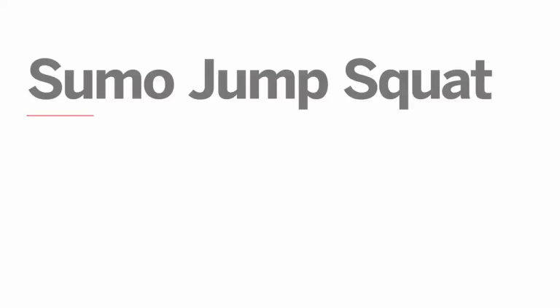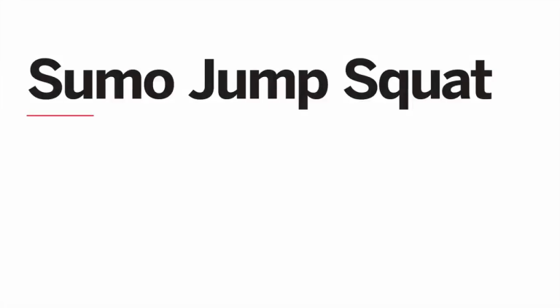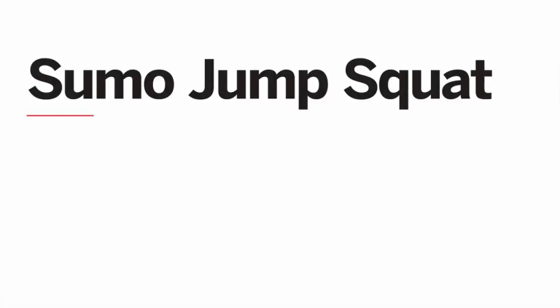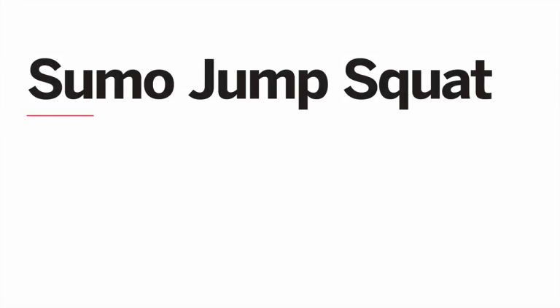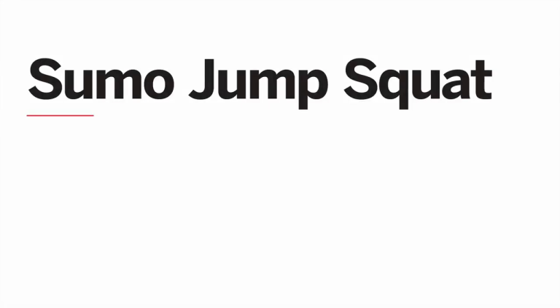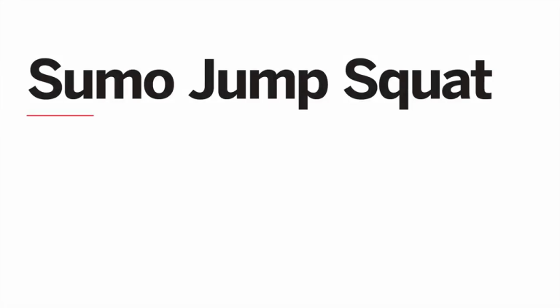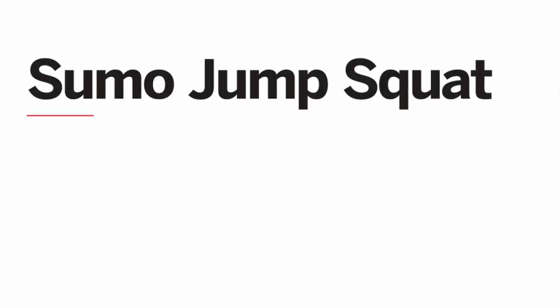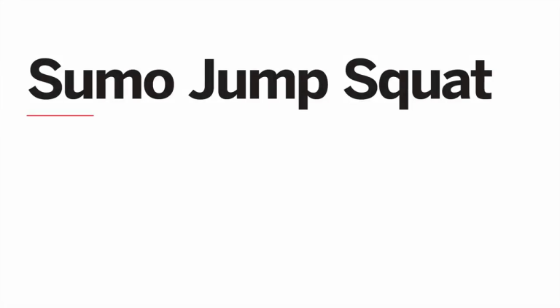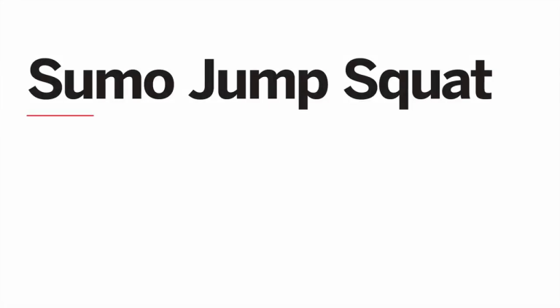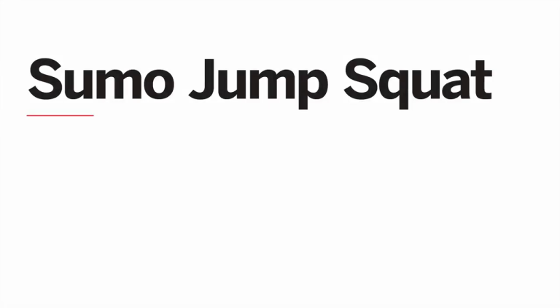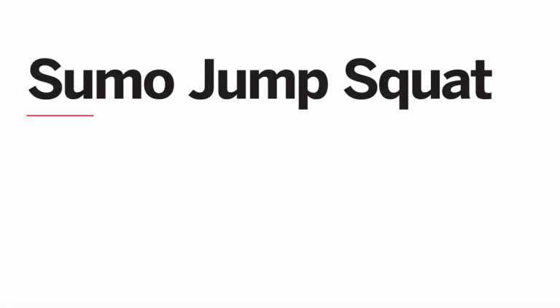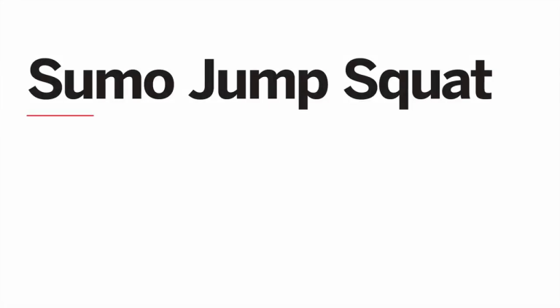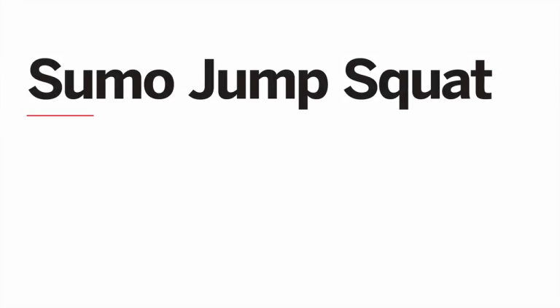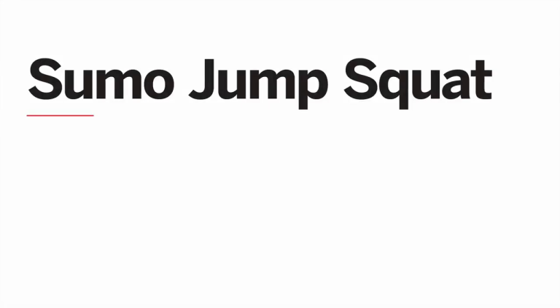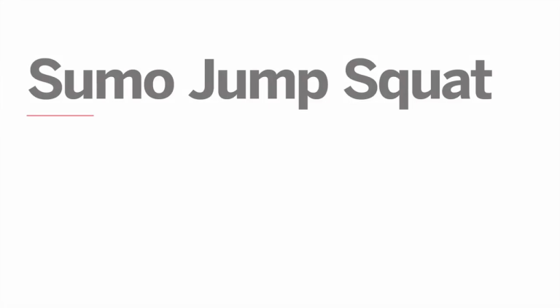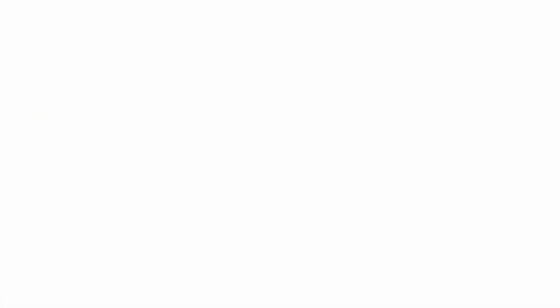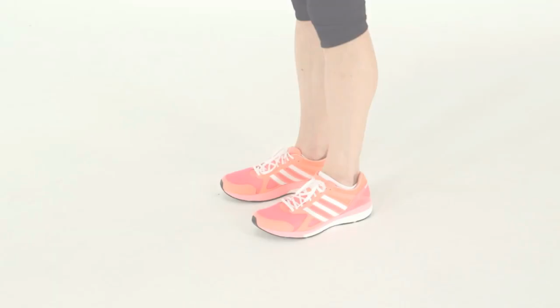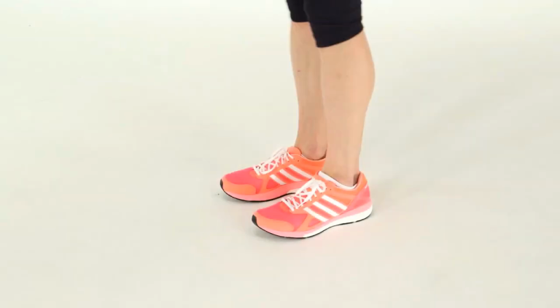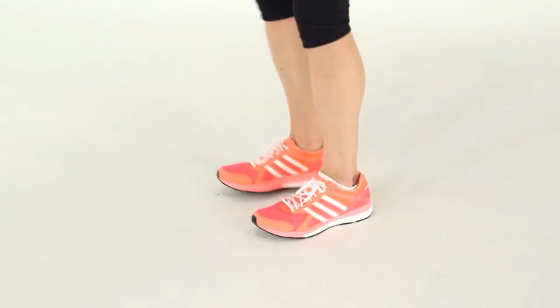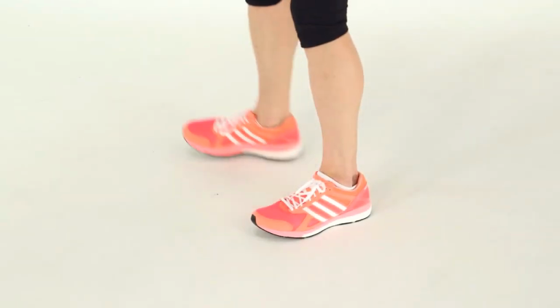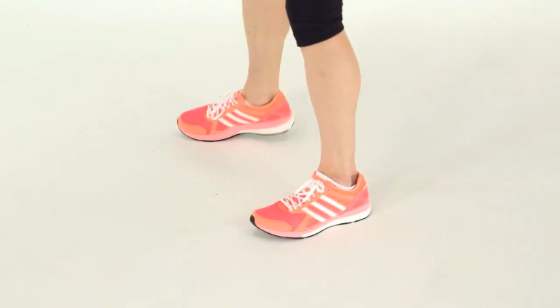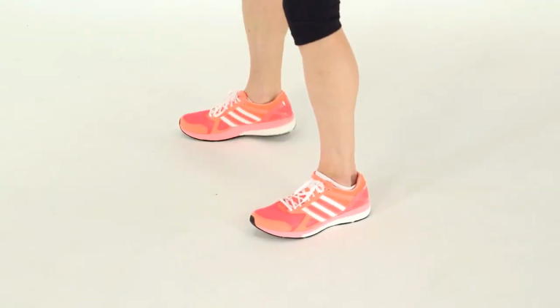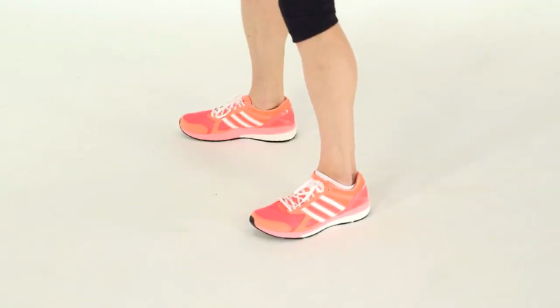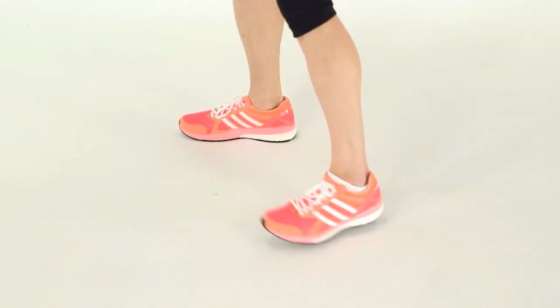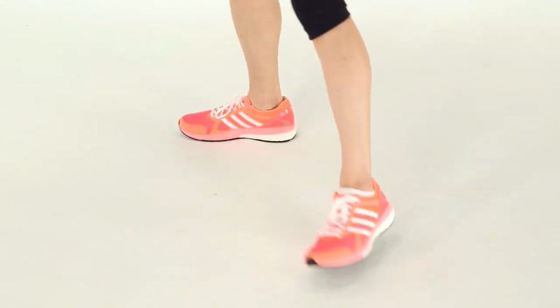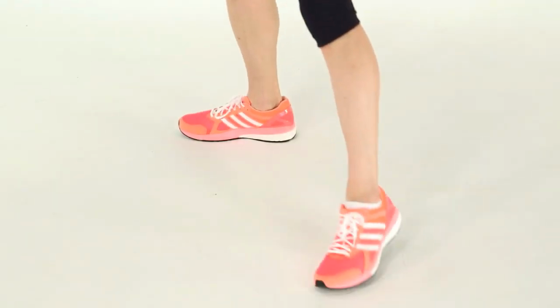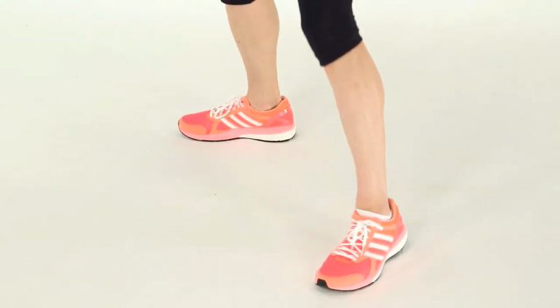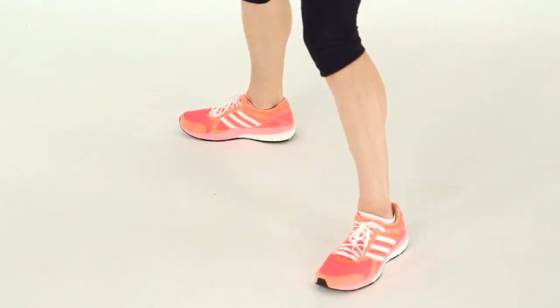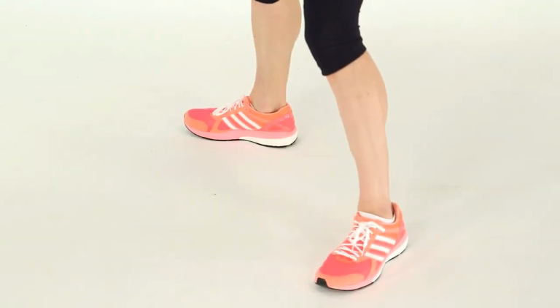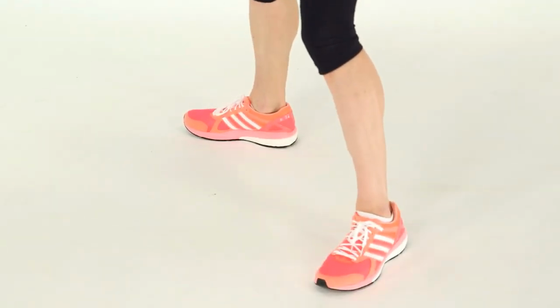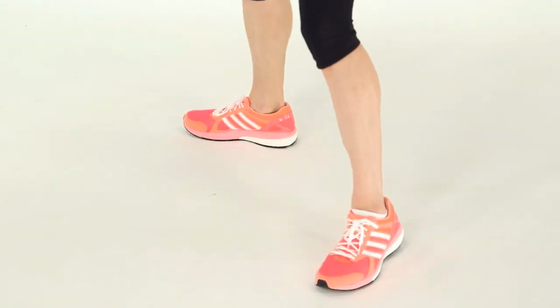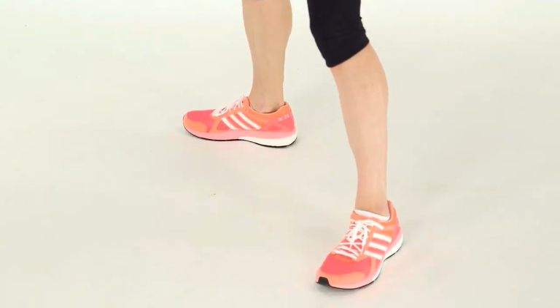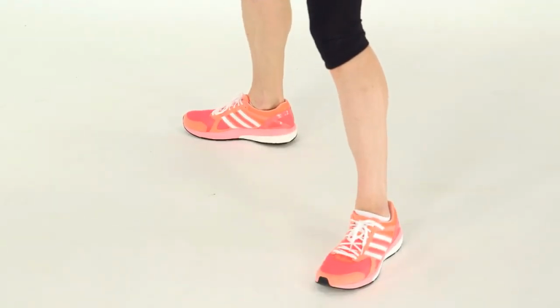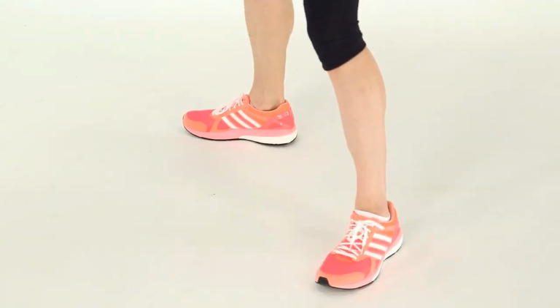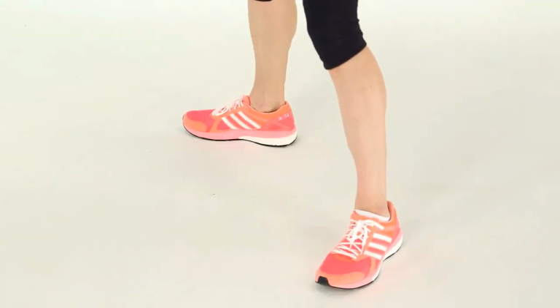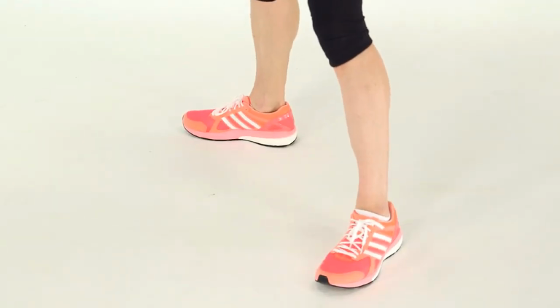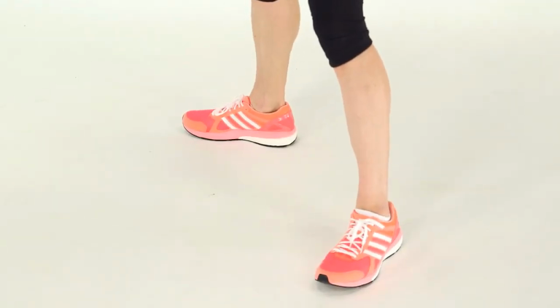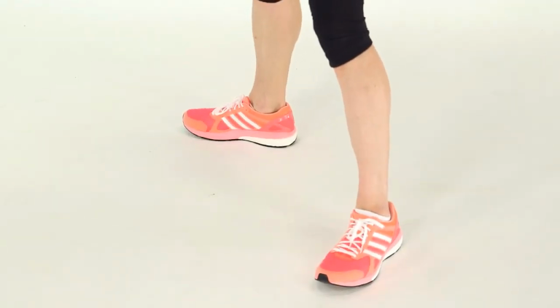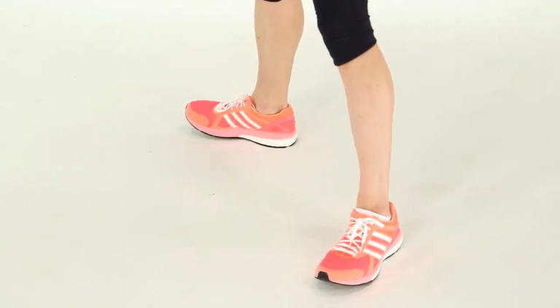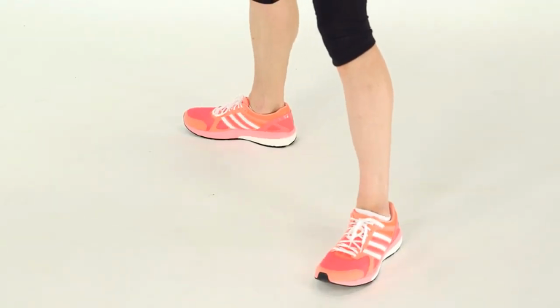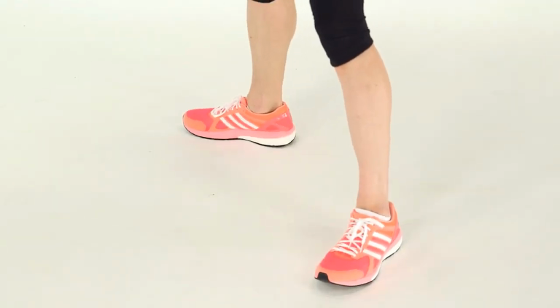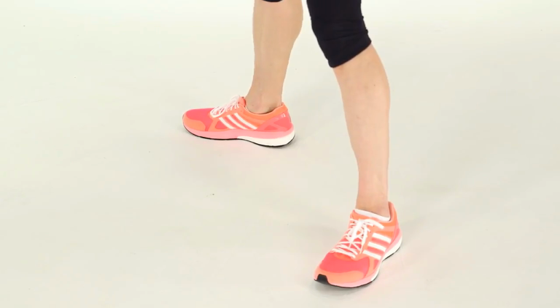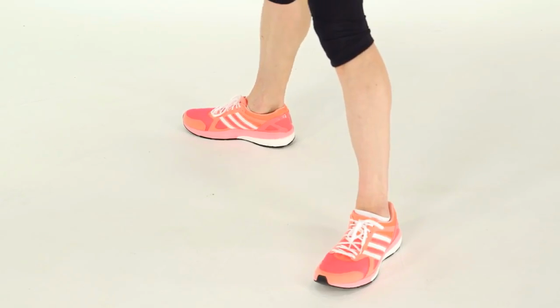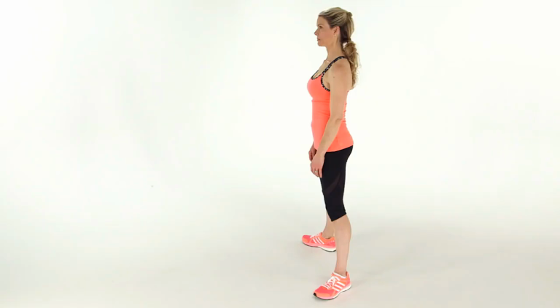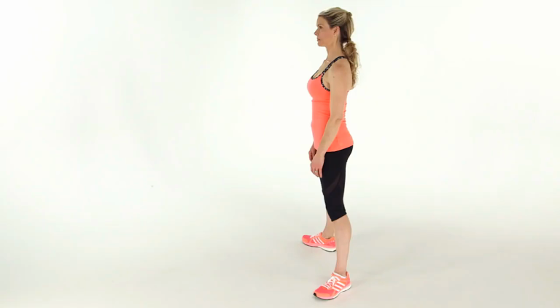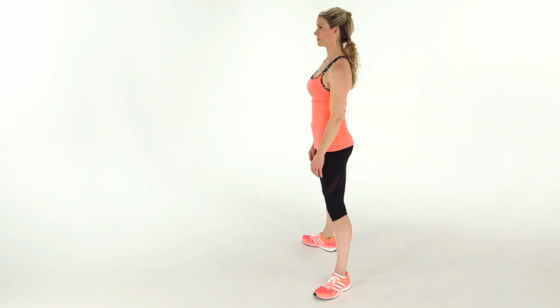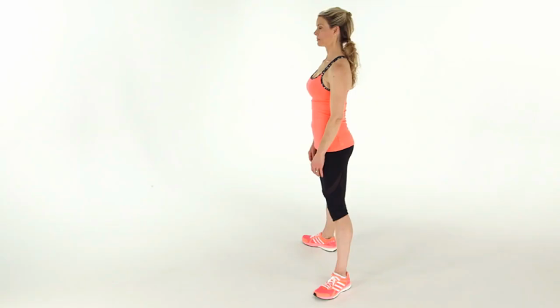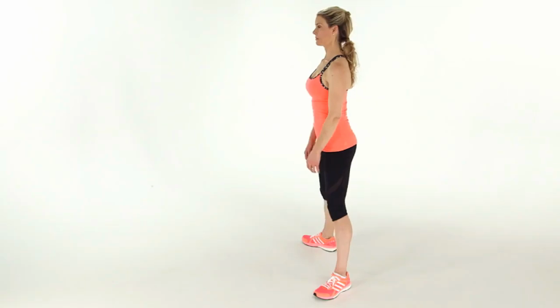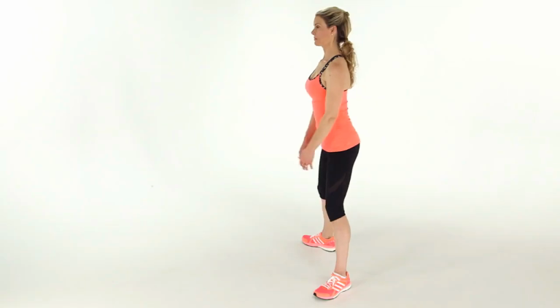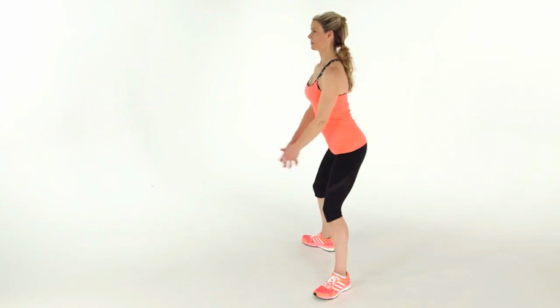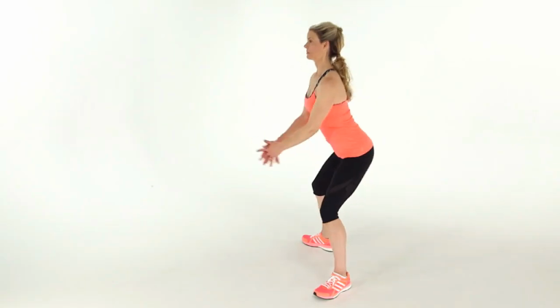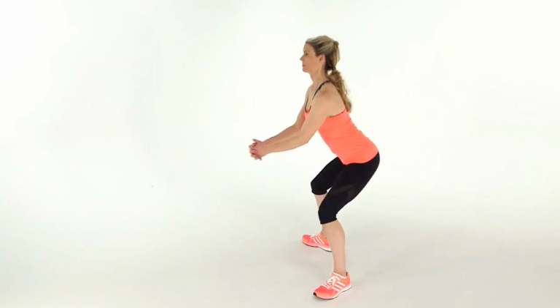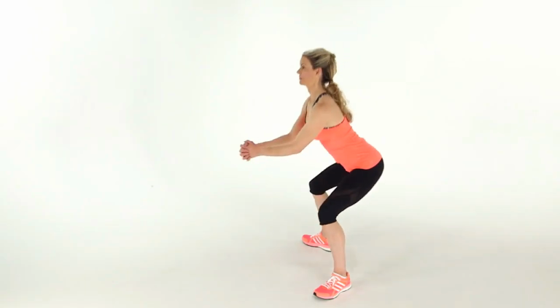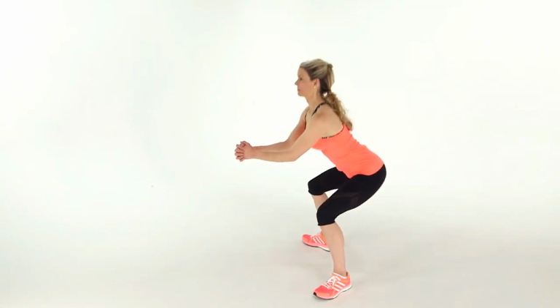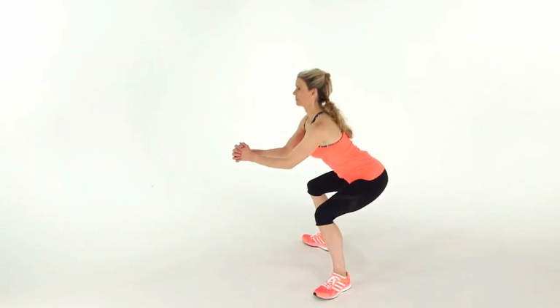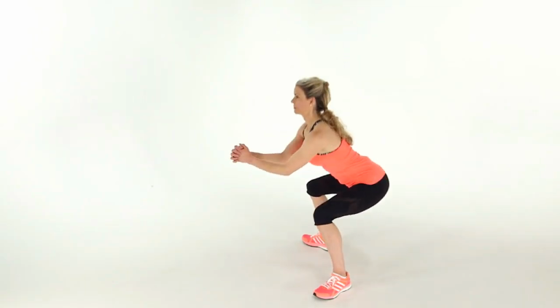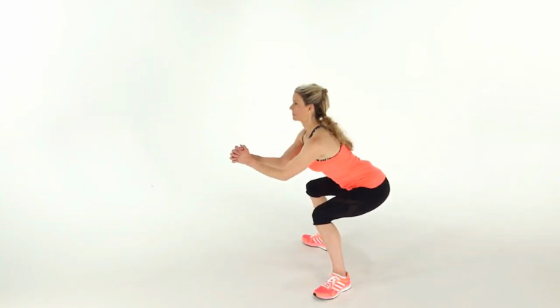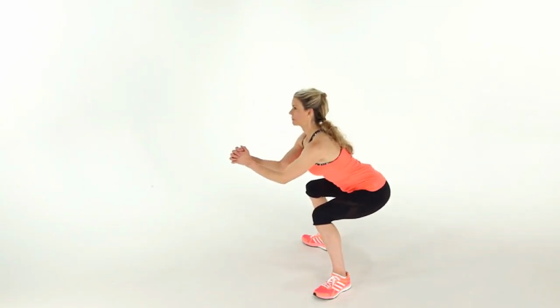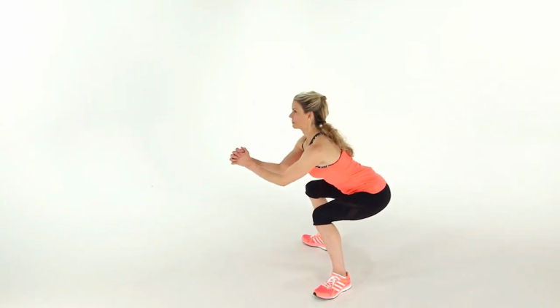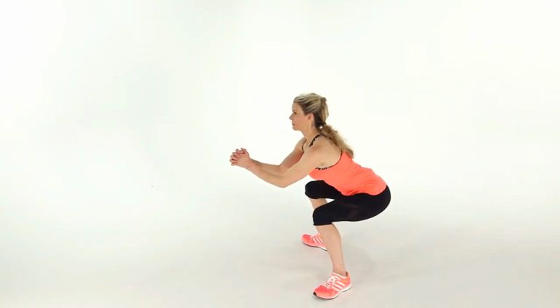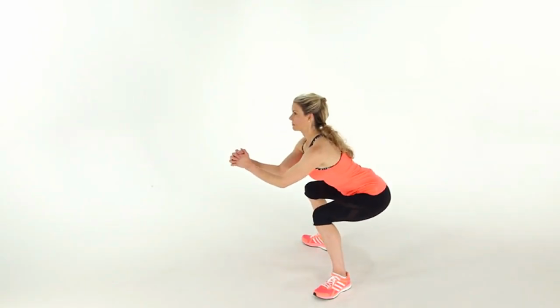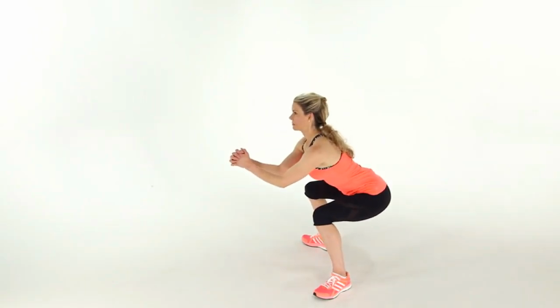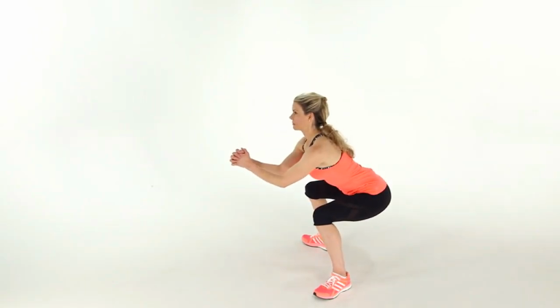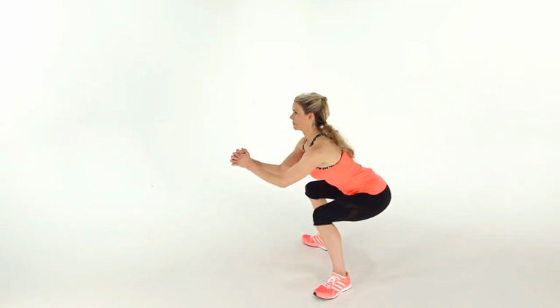This is Sumo Jump Squat. Stand with your feet wider than hip distance apart, toes outward, keeping your back straight, lower into a sumo squat.